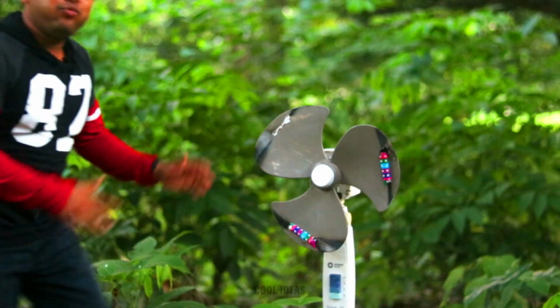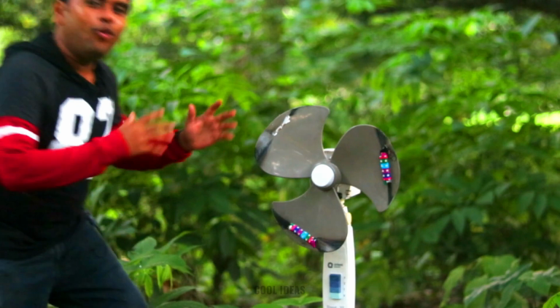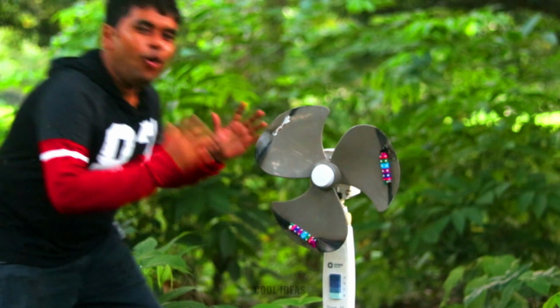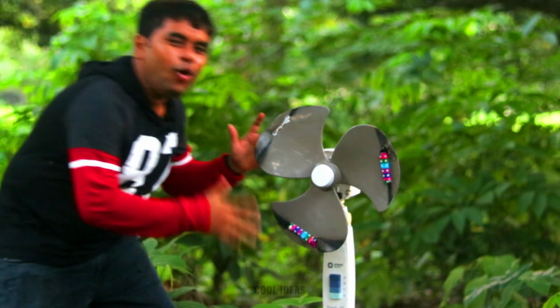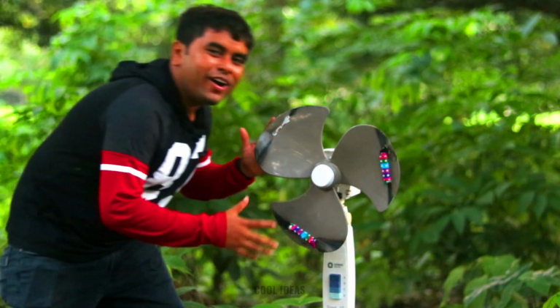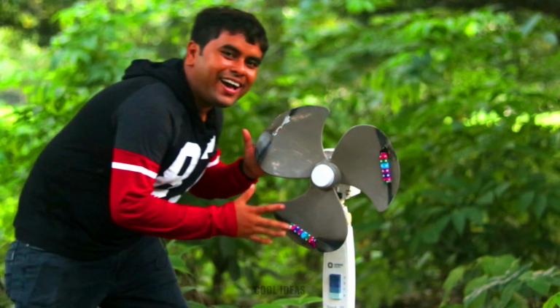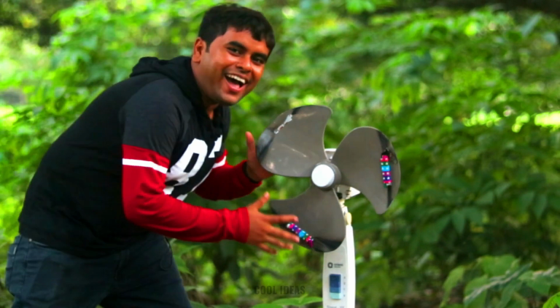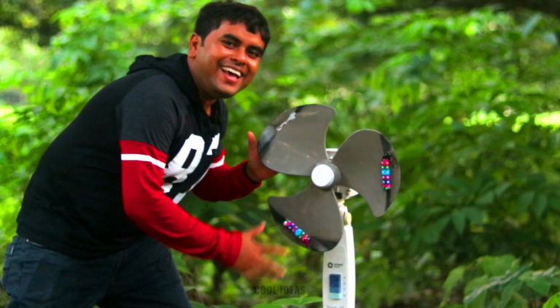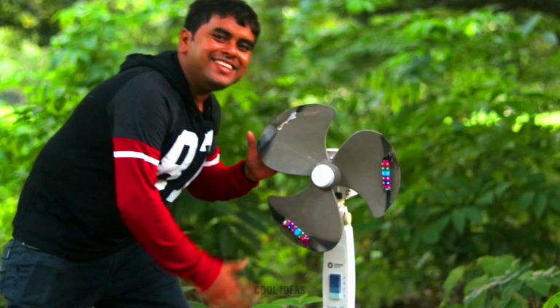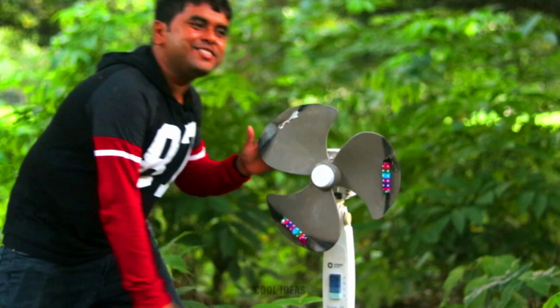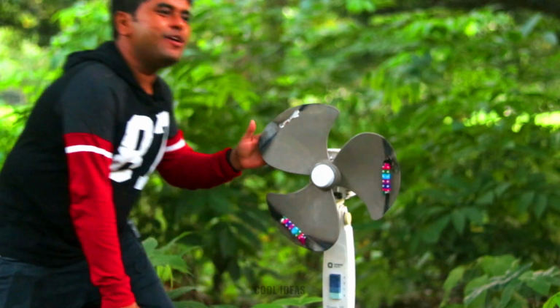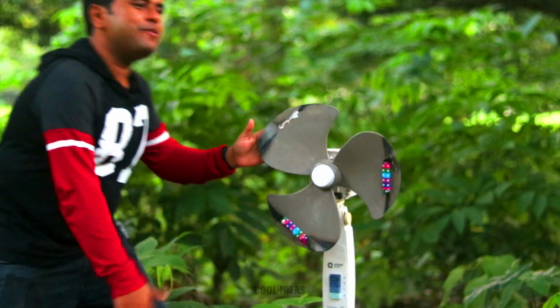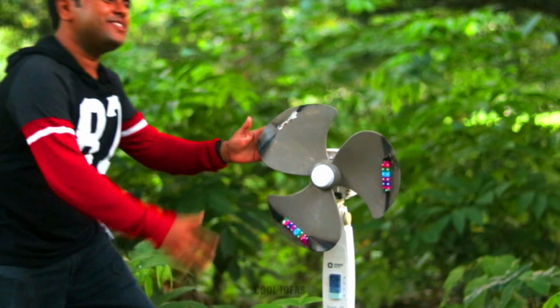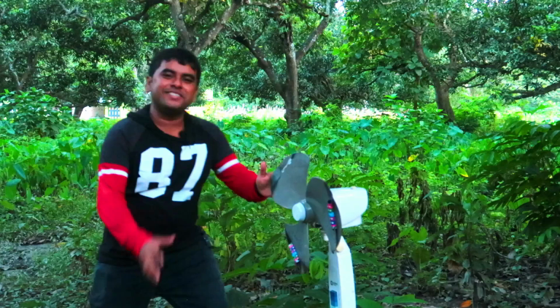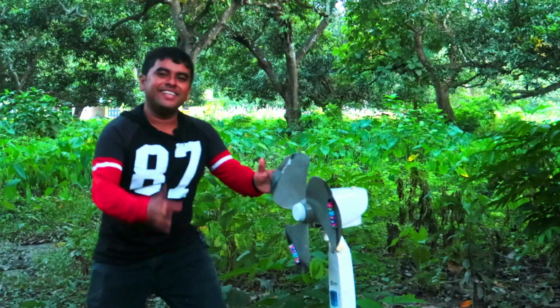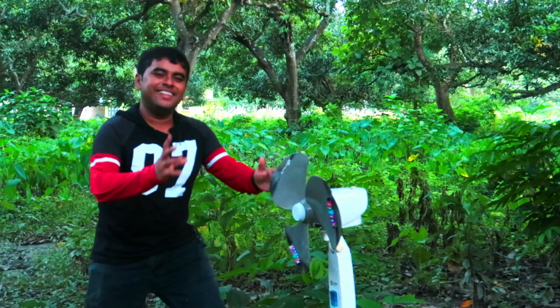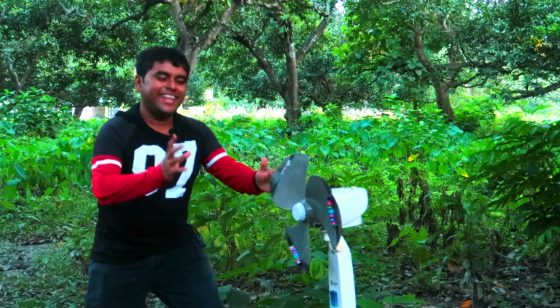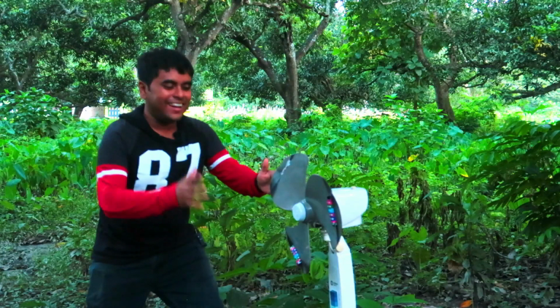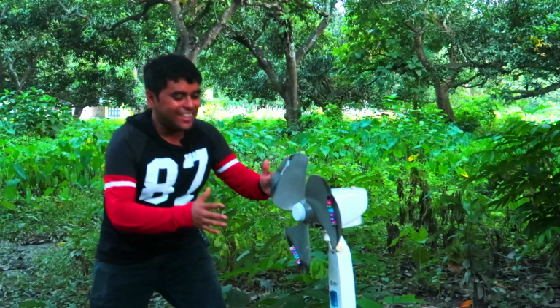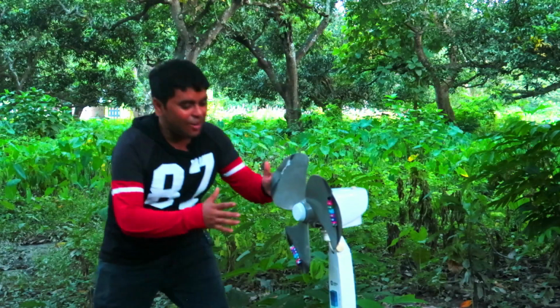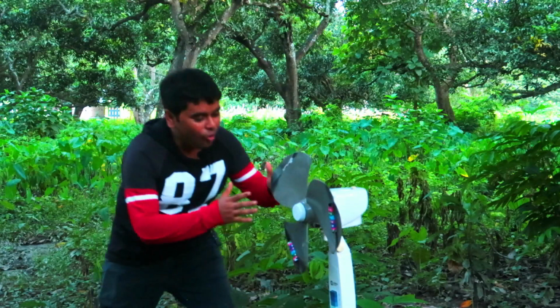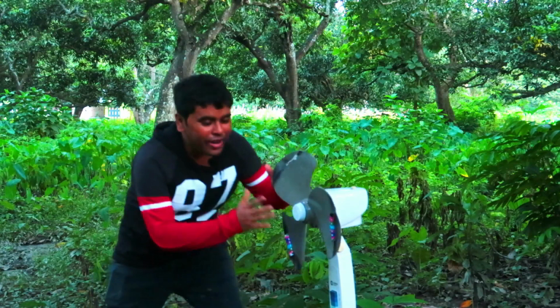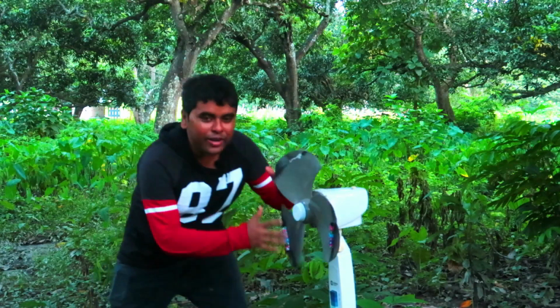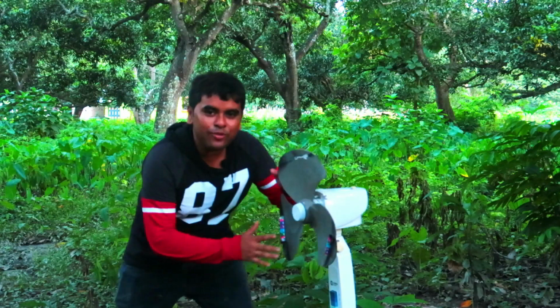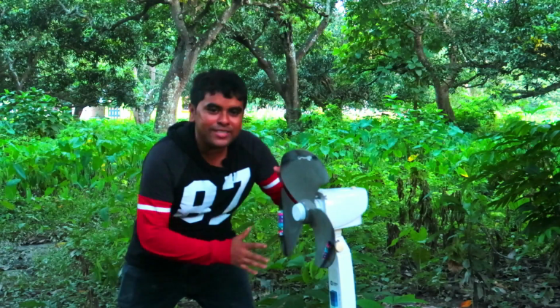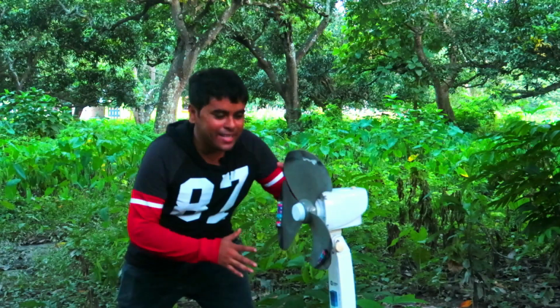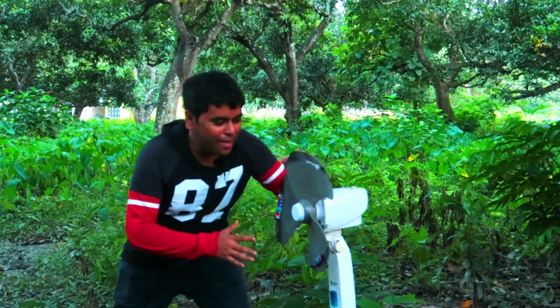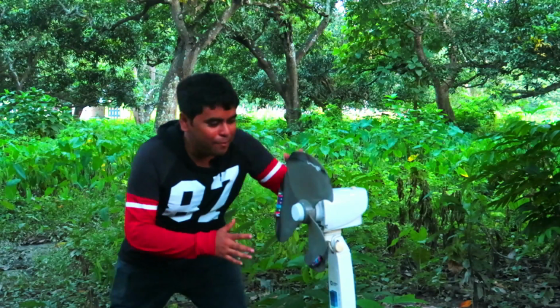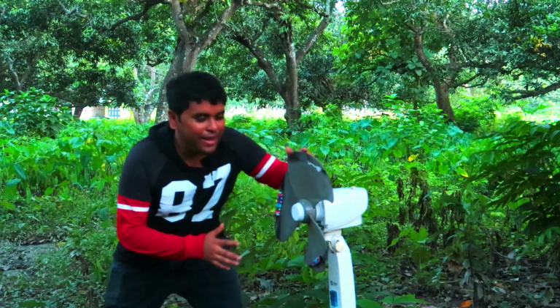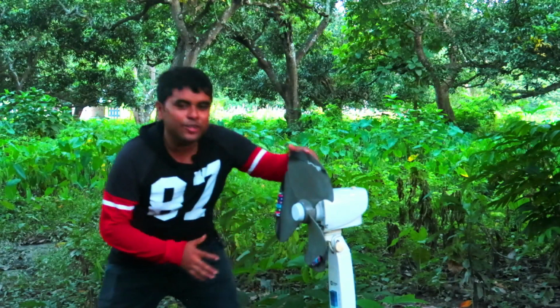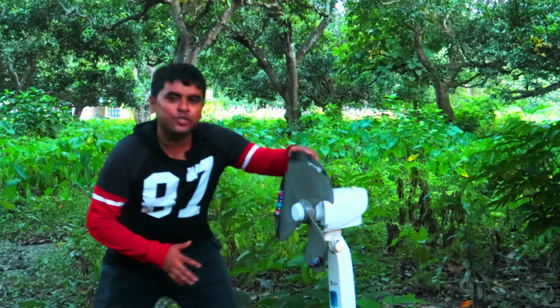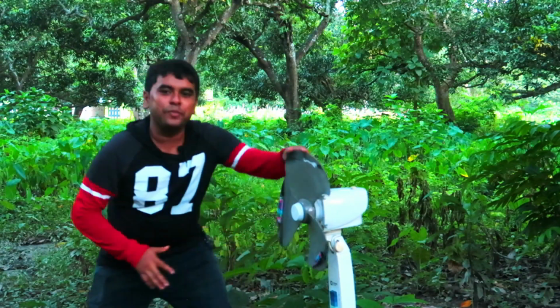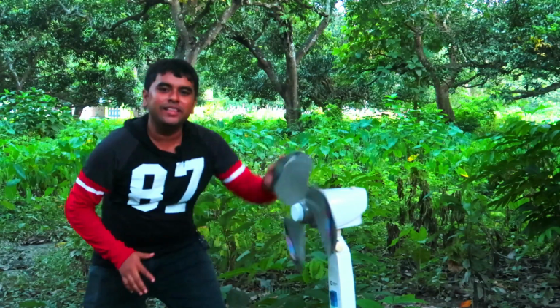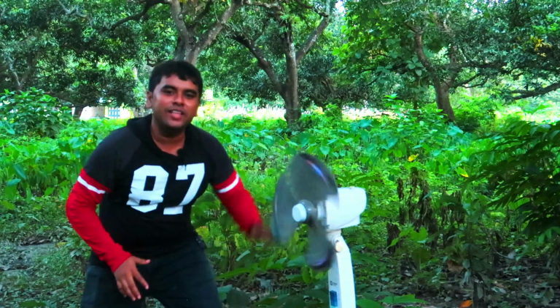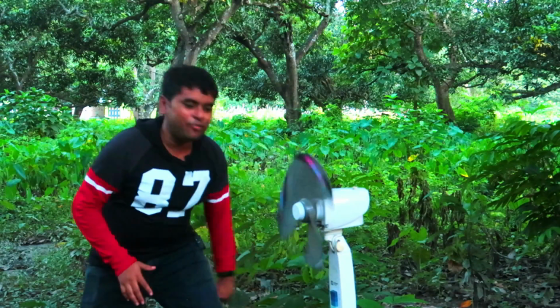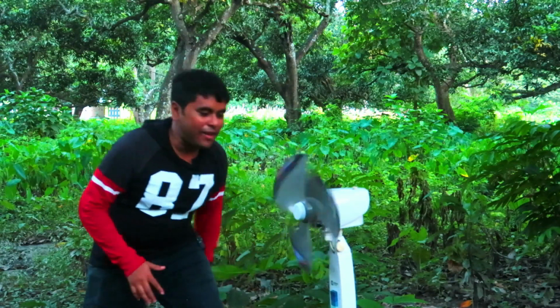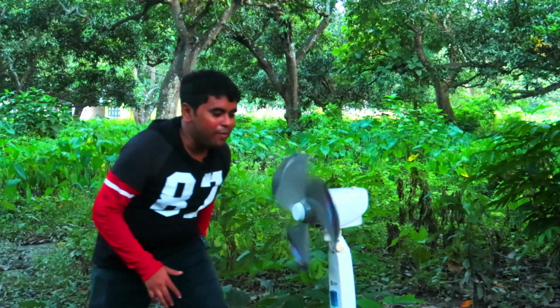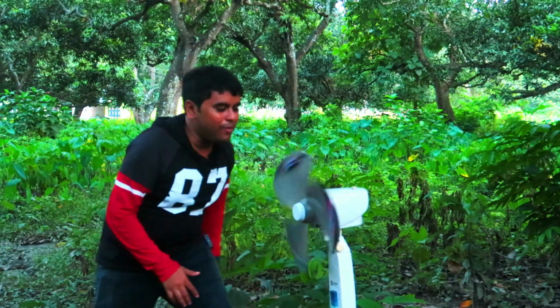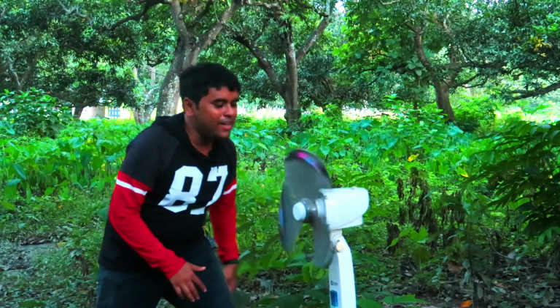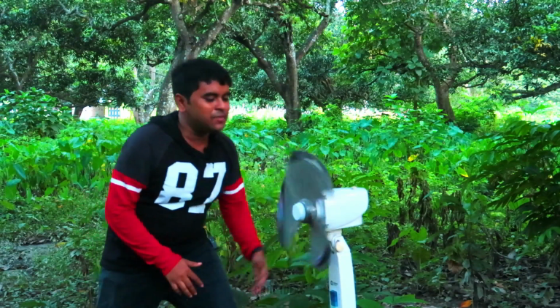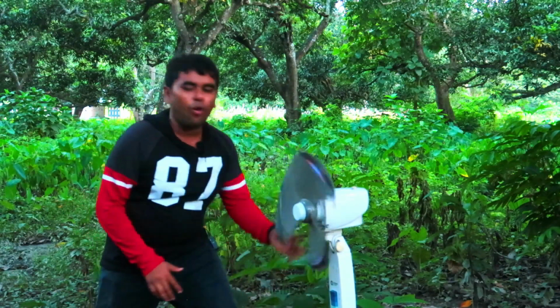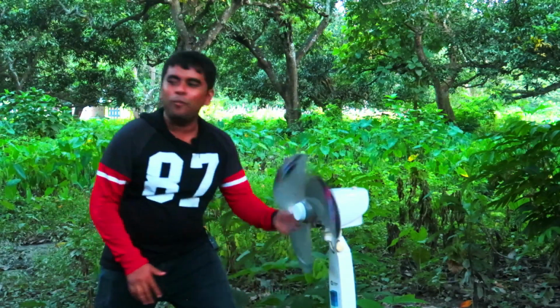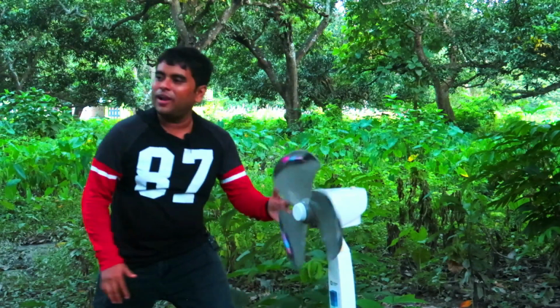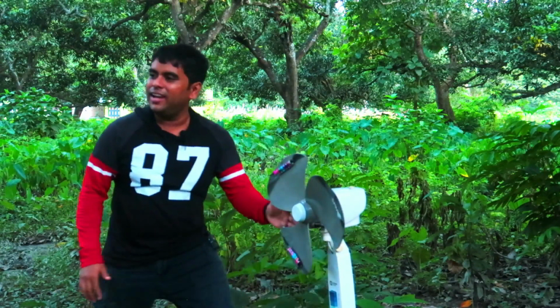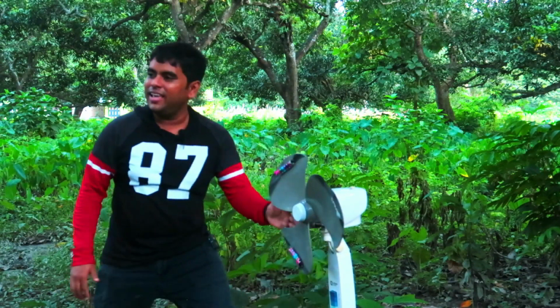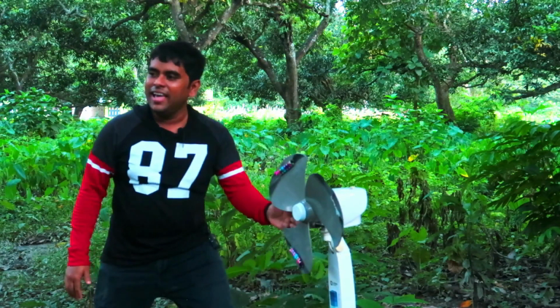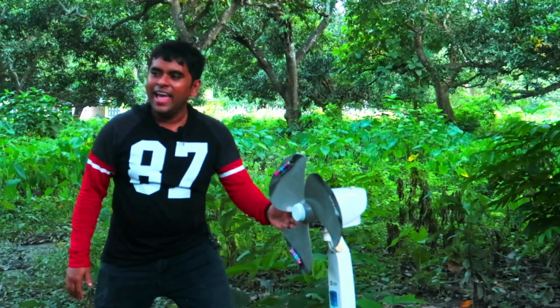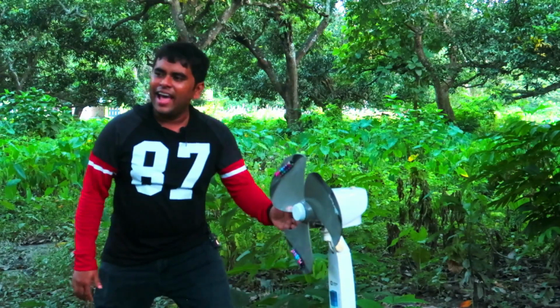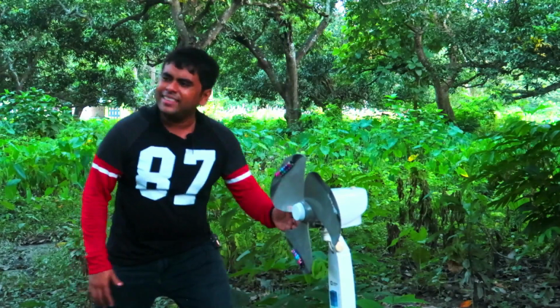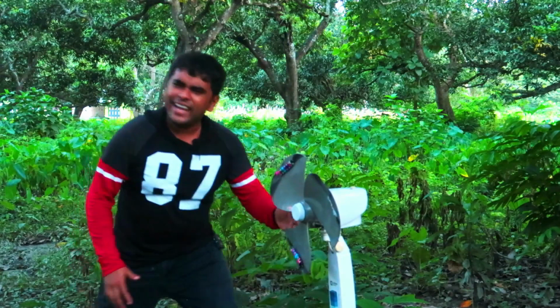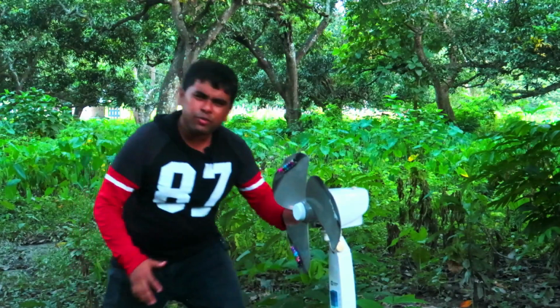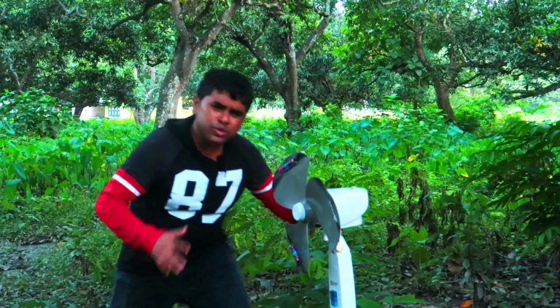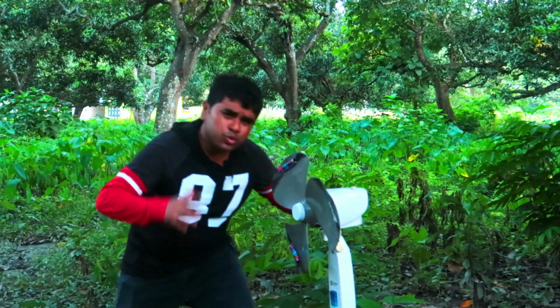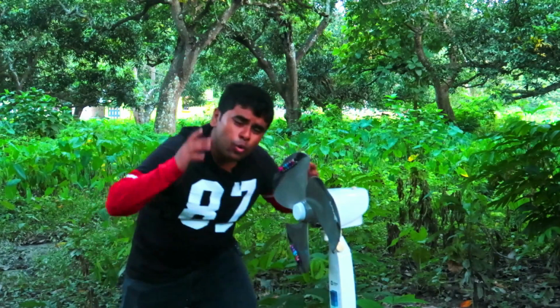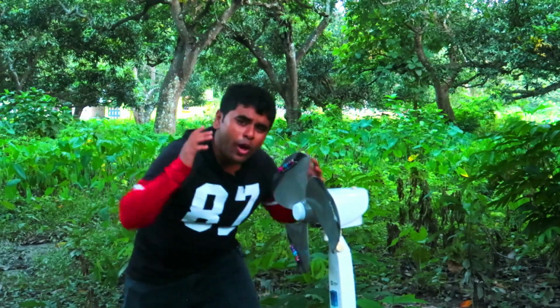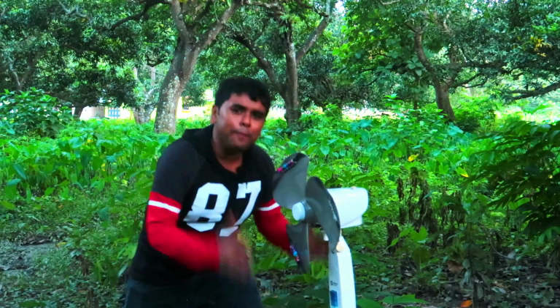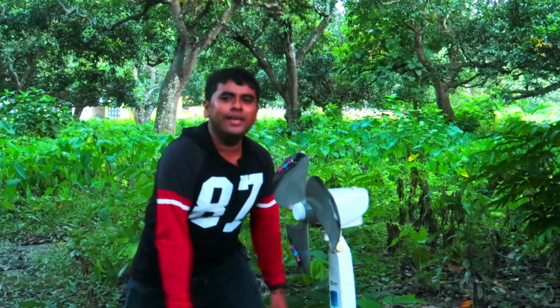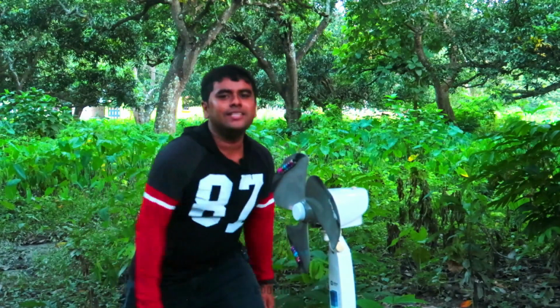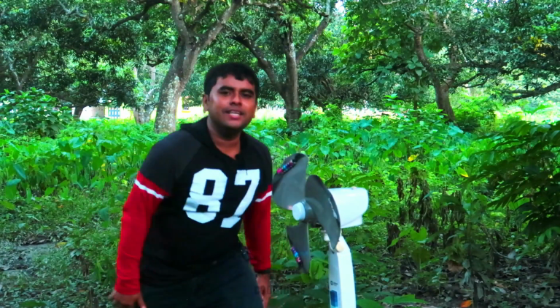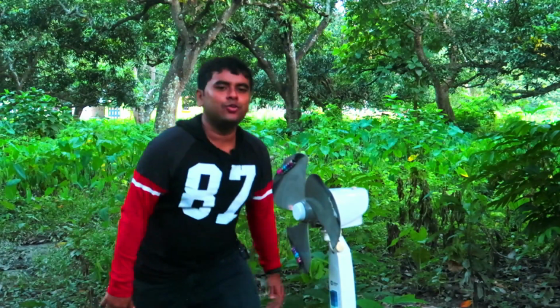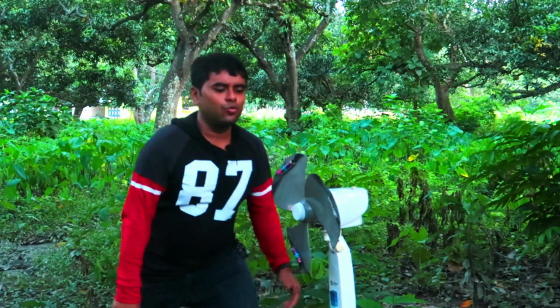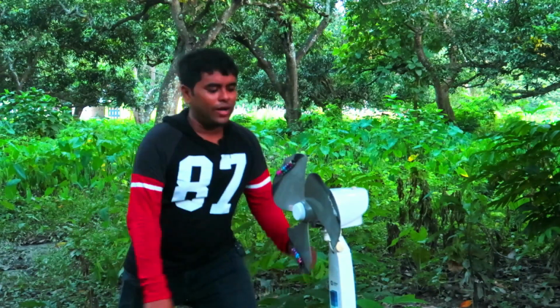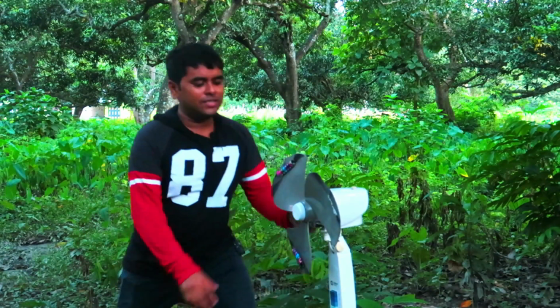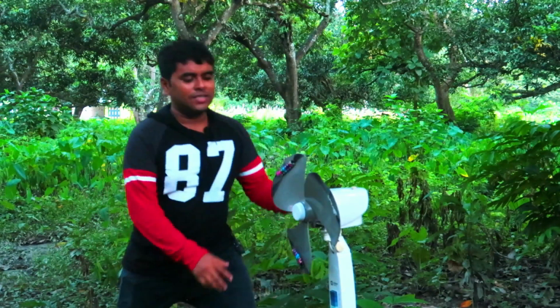Whoa! Guys, you have seen that the rocket was able to spin the fan blades properly. And that was so amazing to watch.